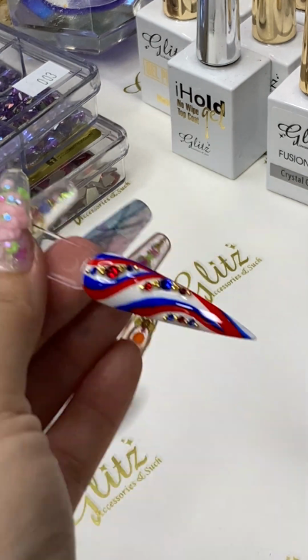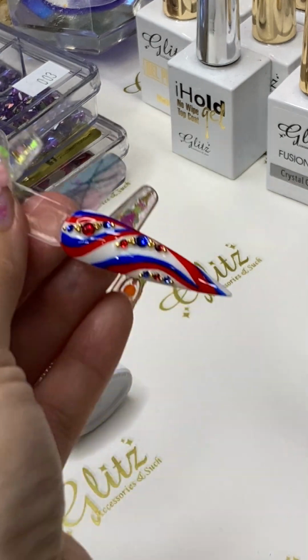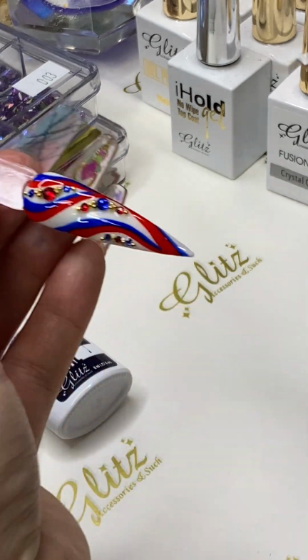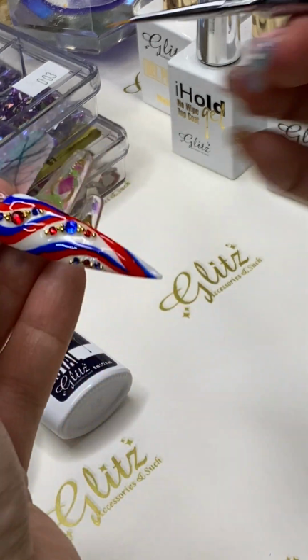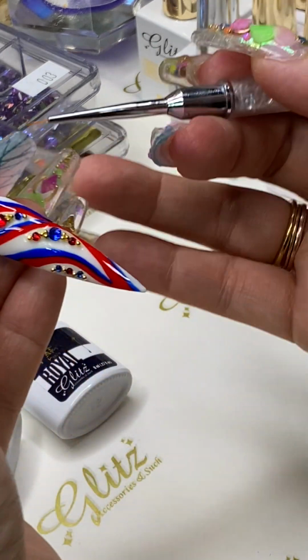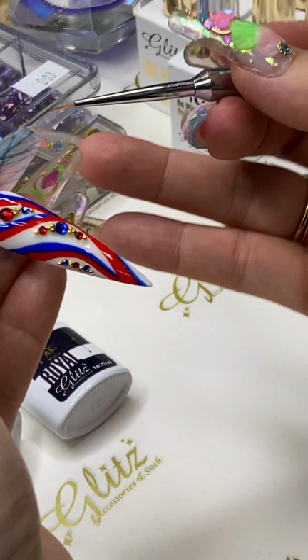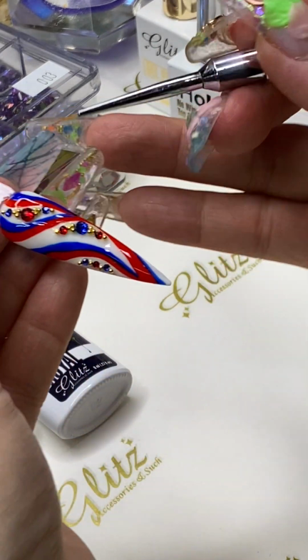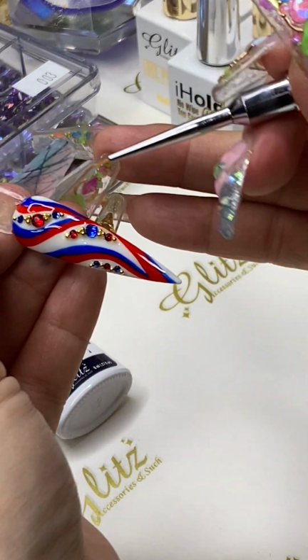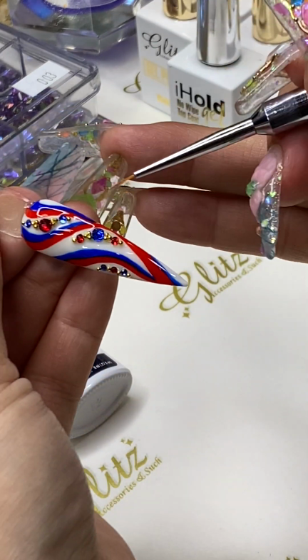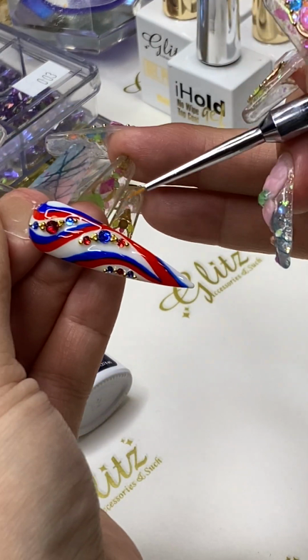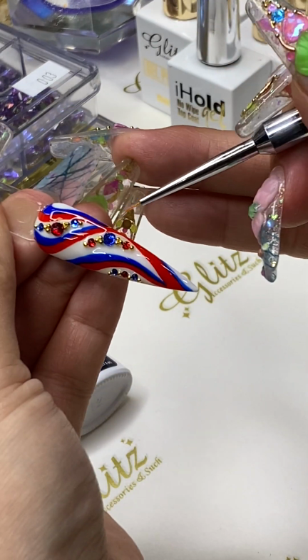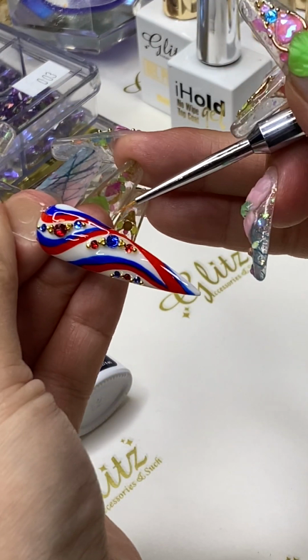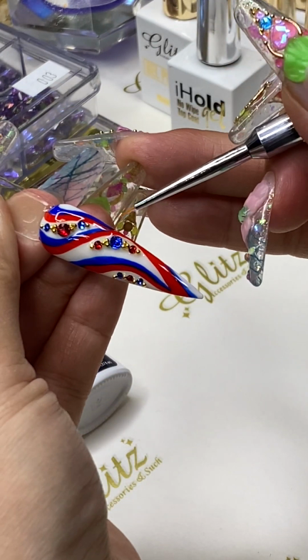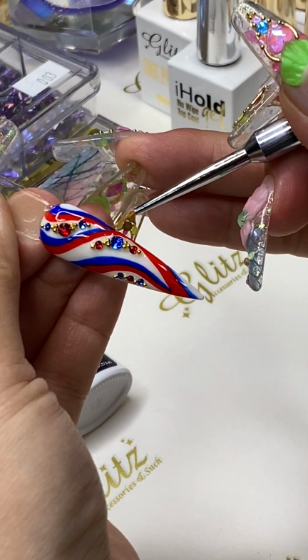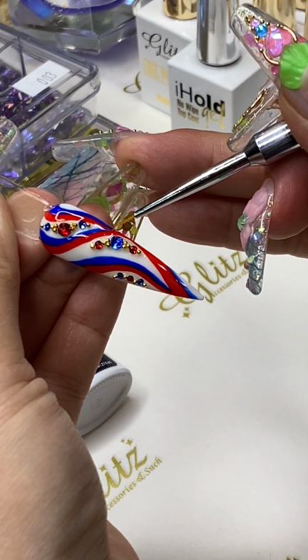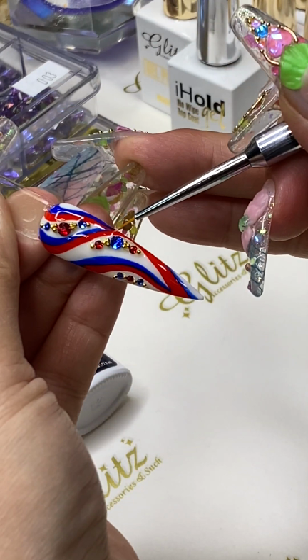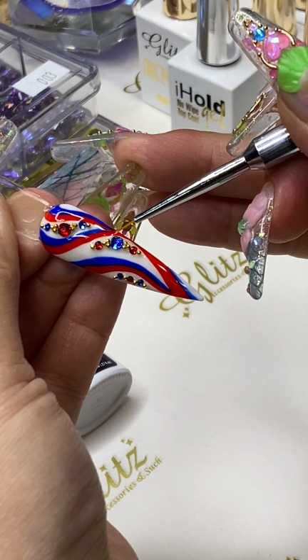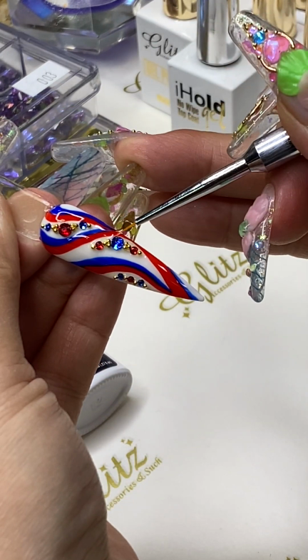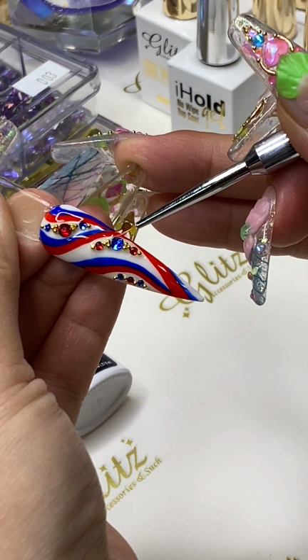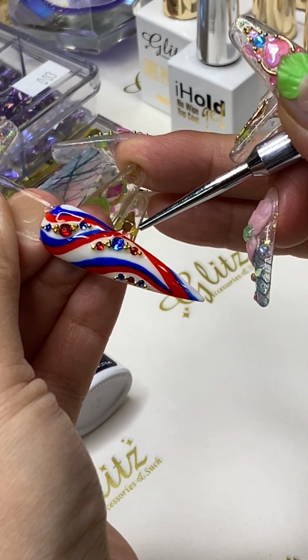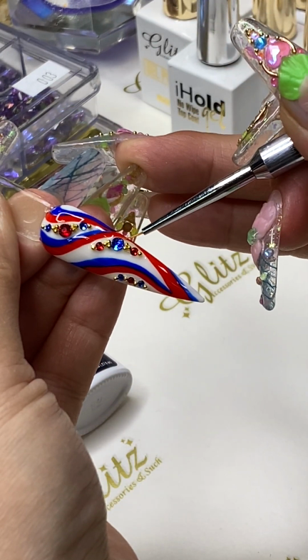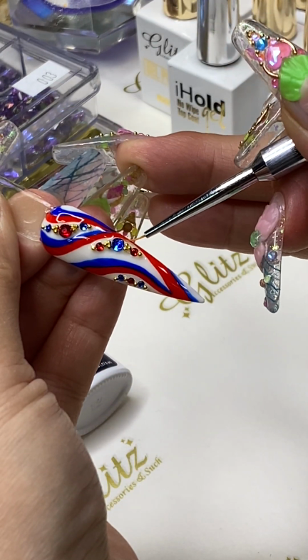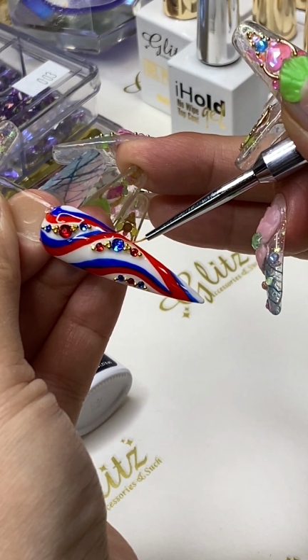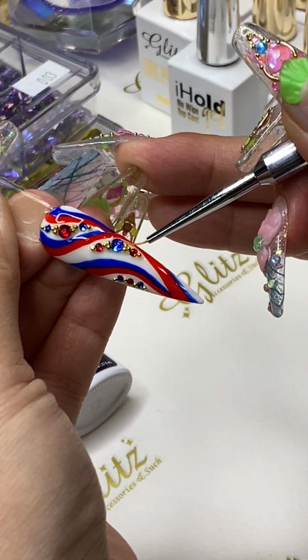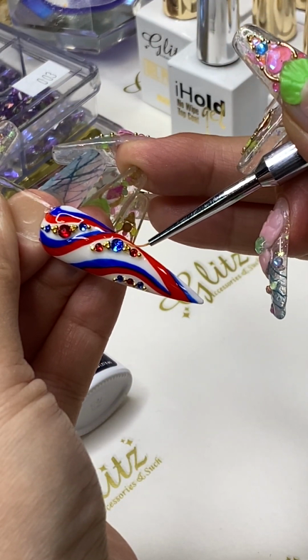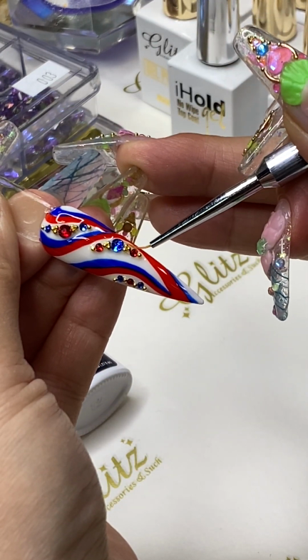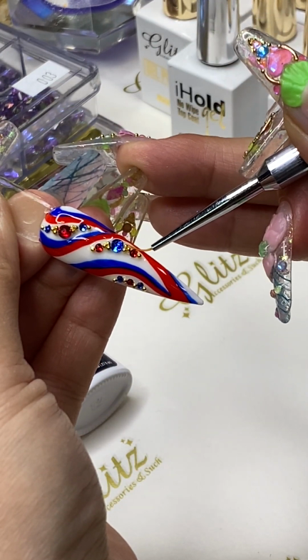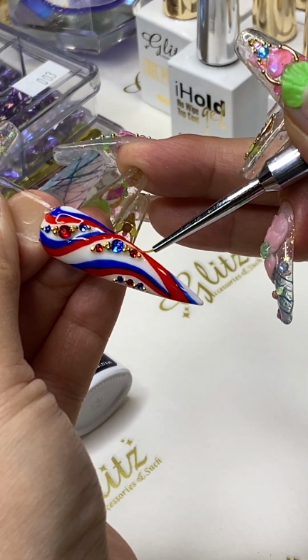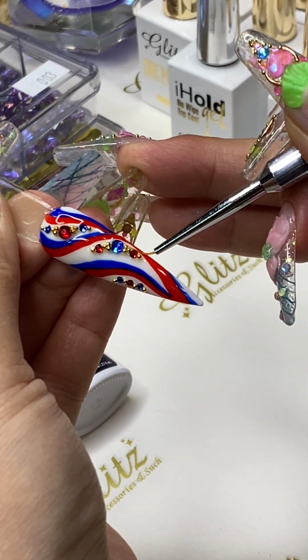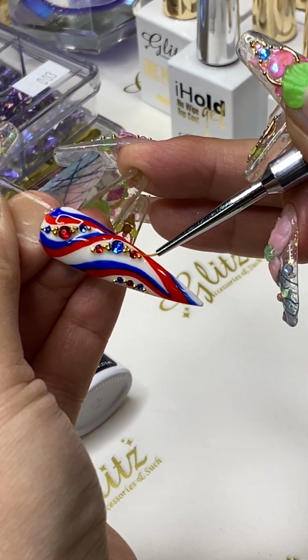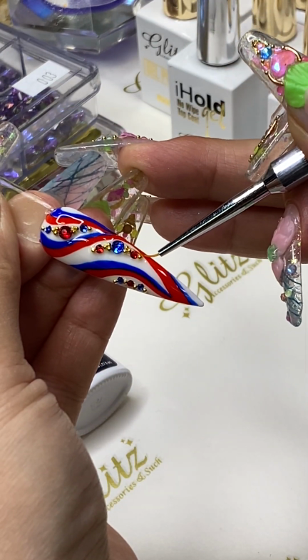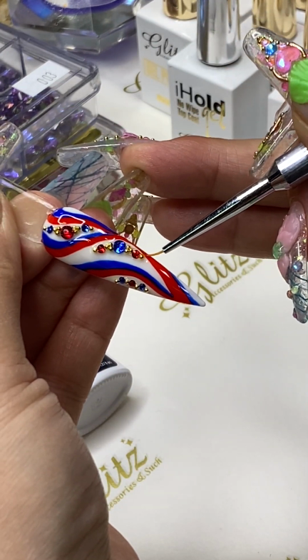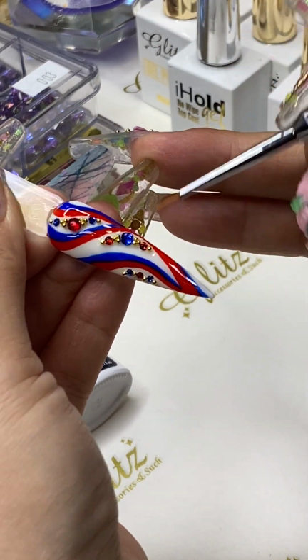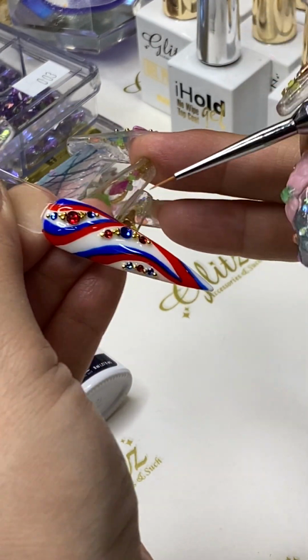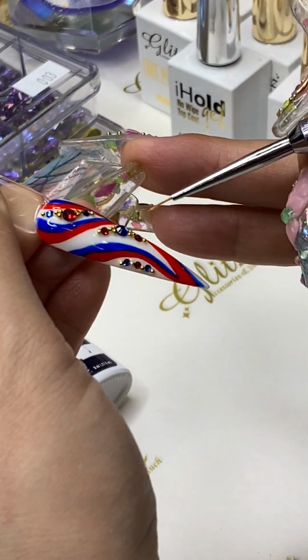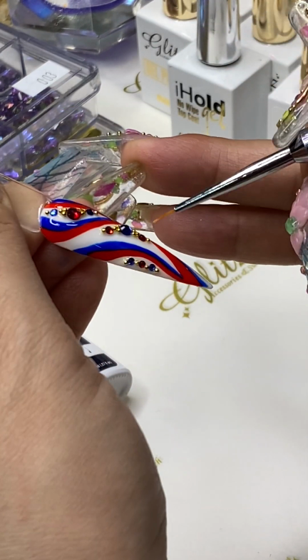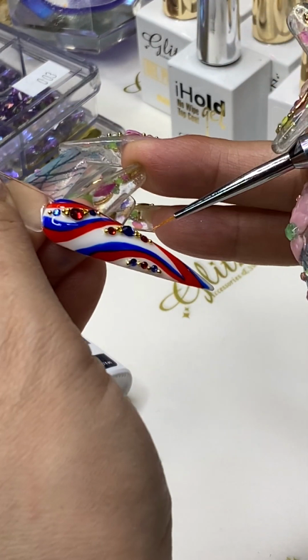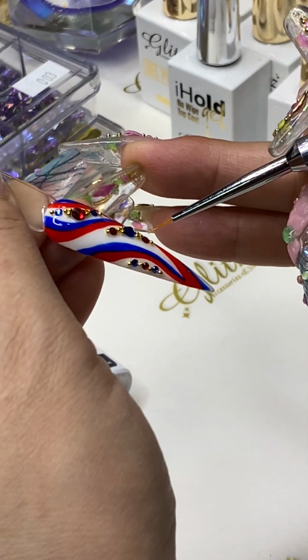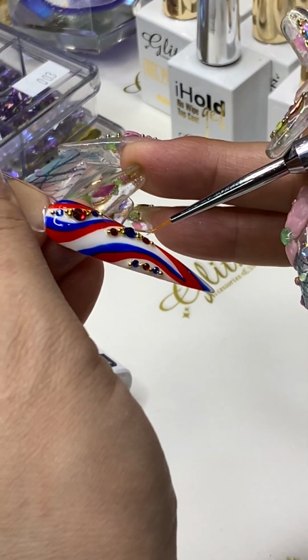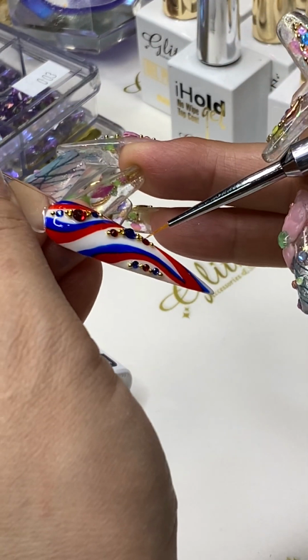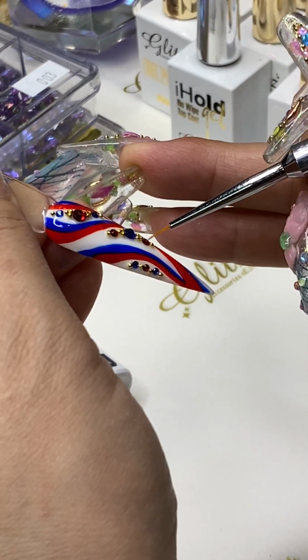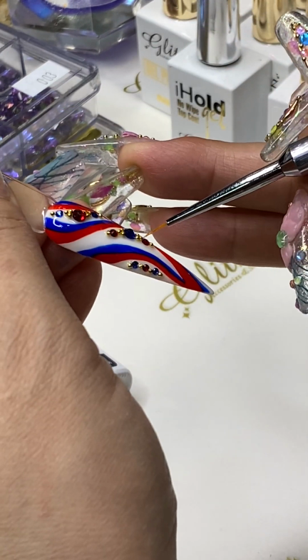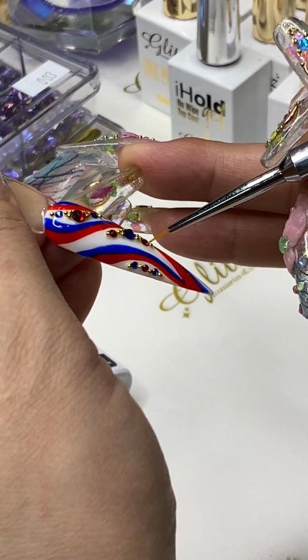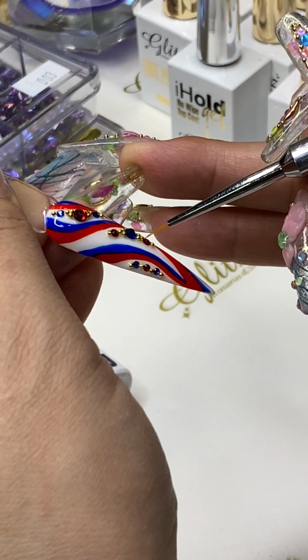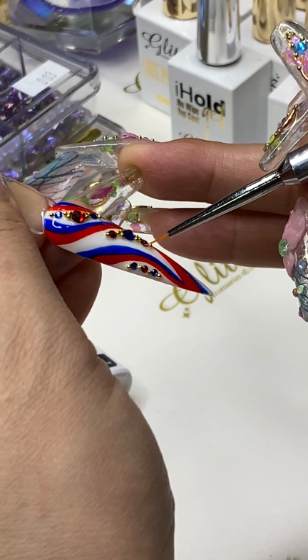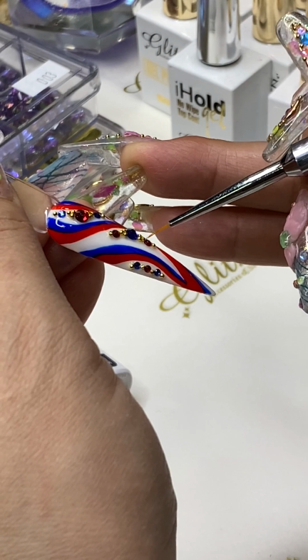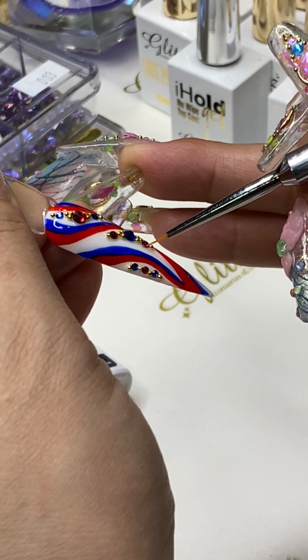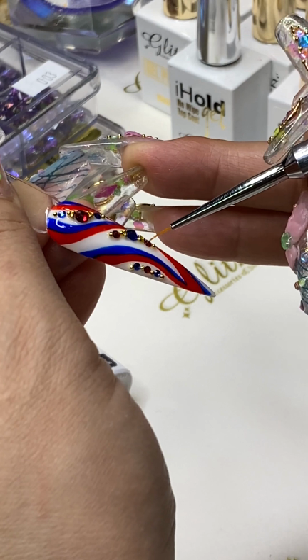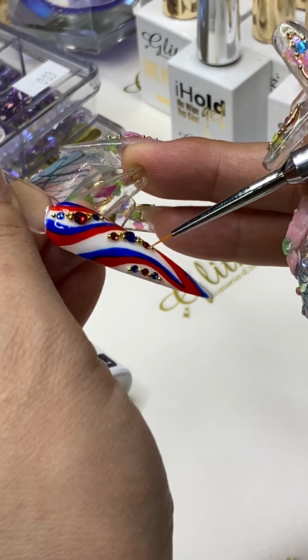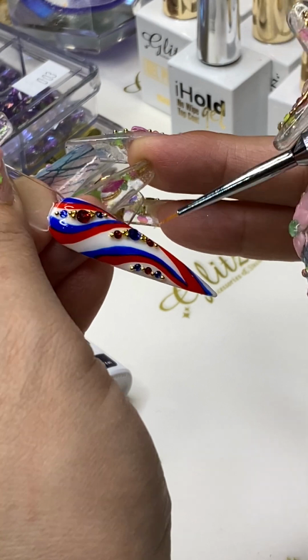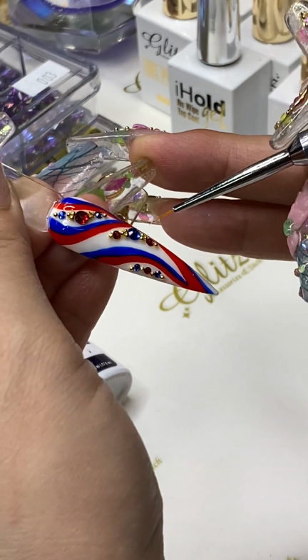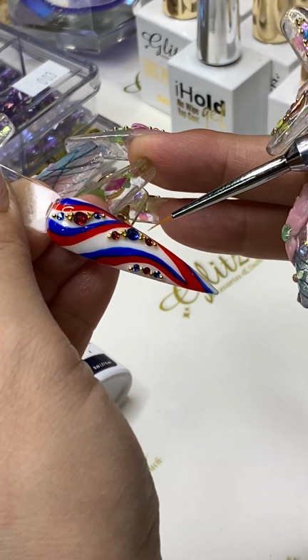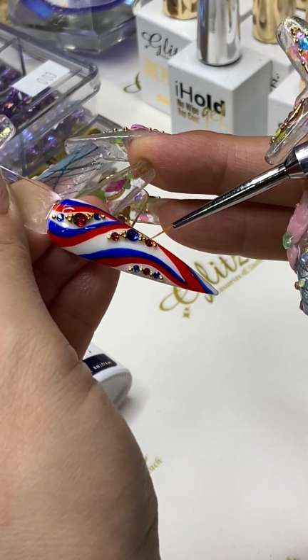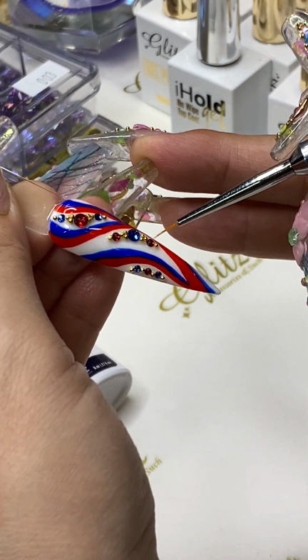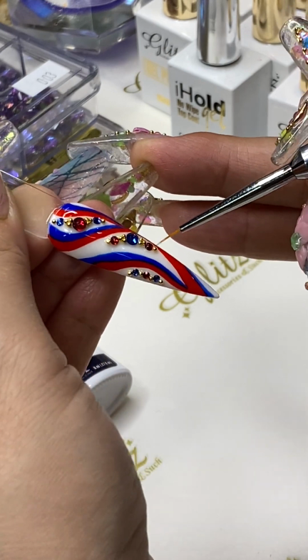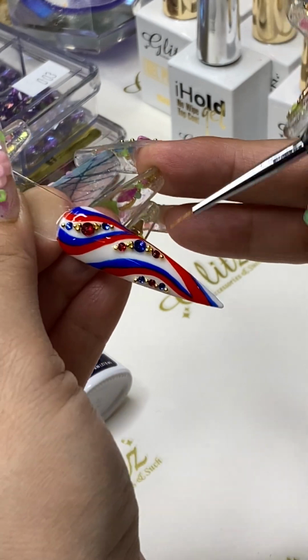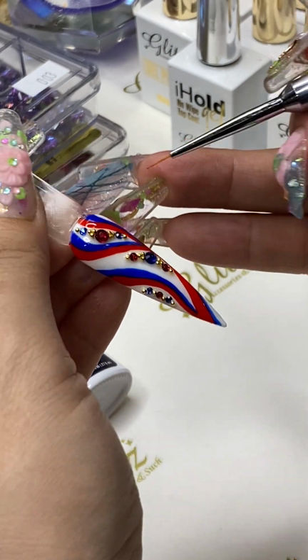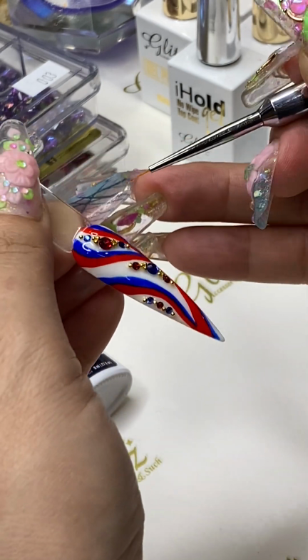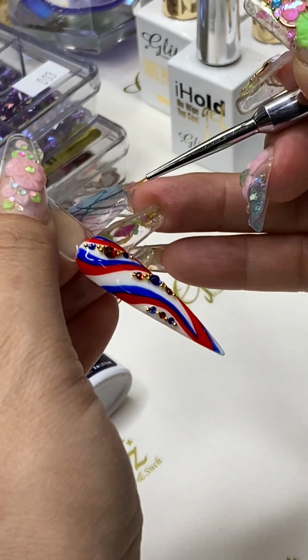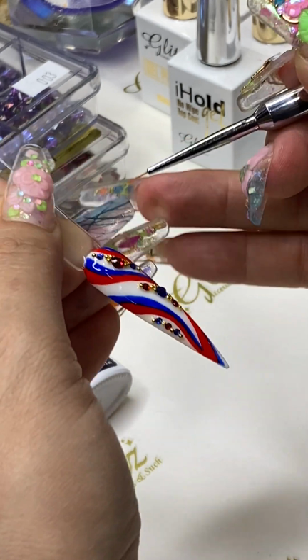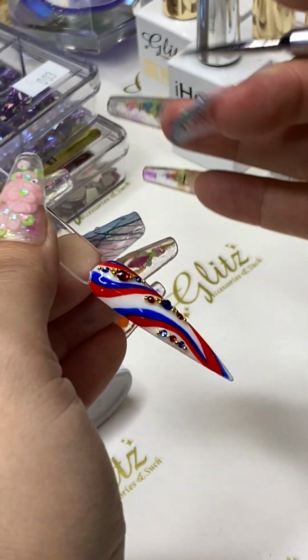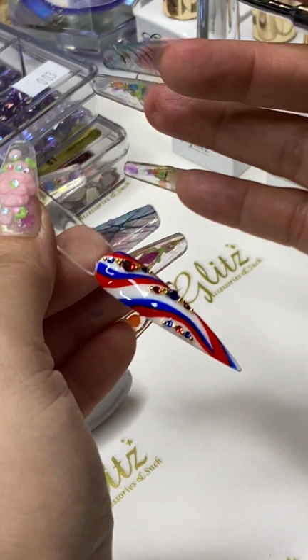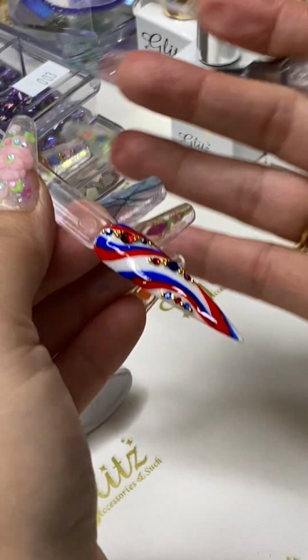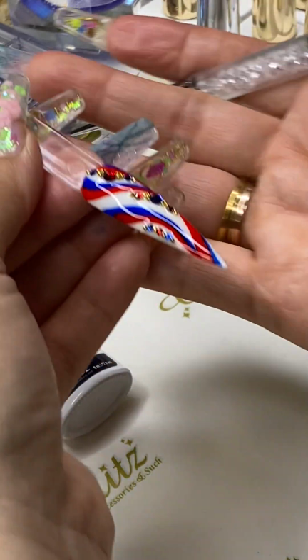I'm using the twin tip brush and giving it a little swipe here, because I do not want it to look lumpy at the end.